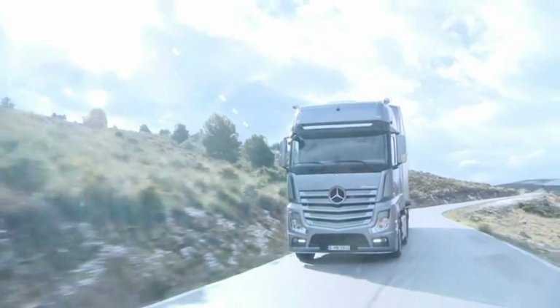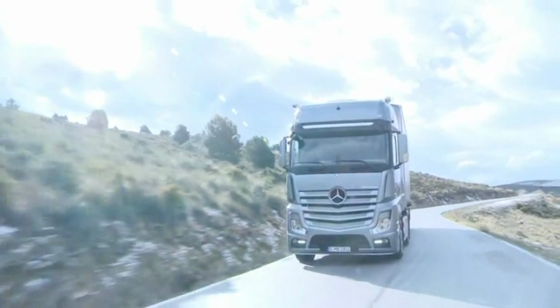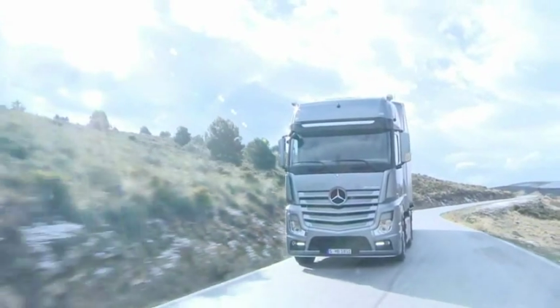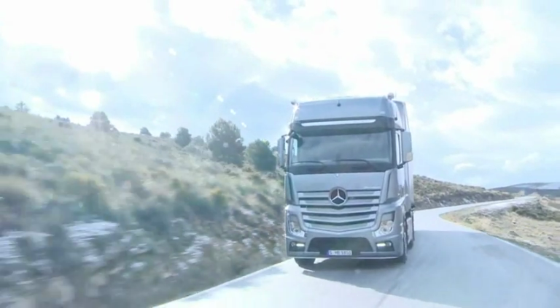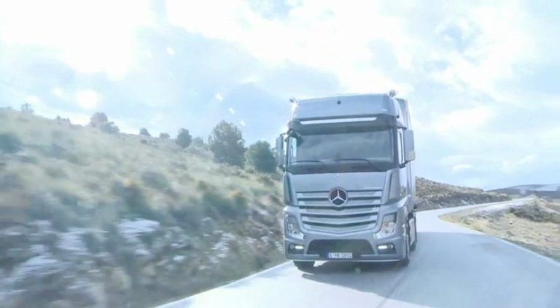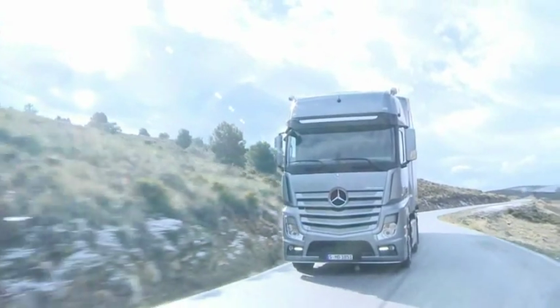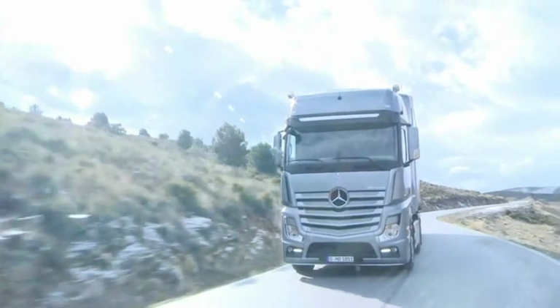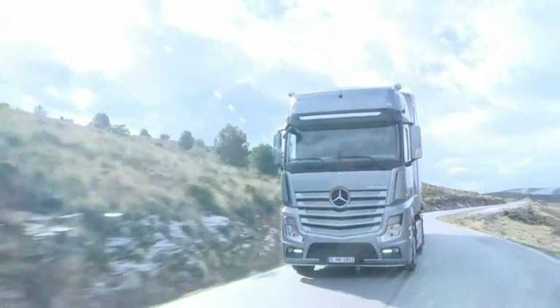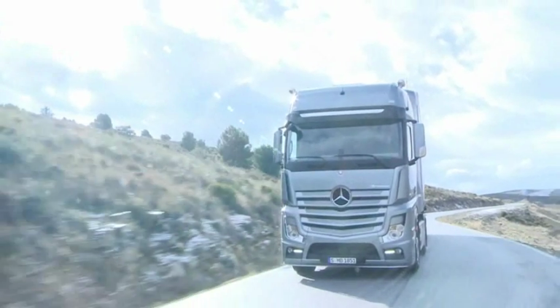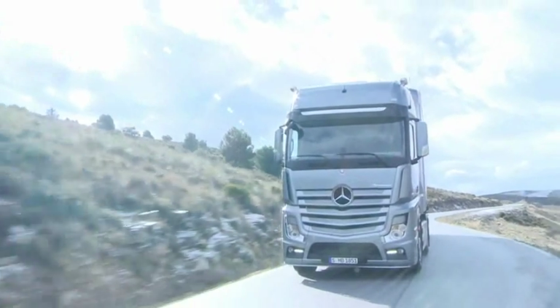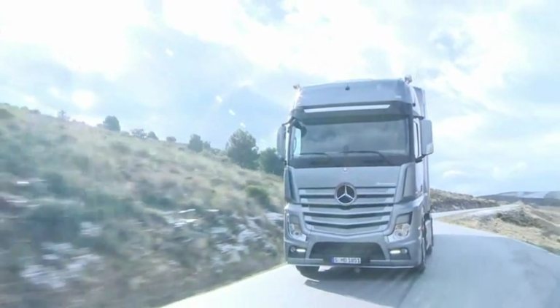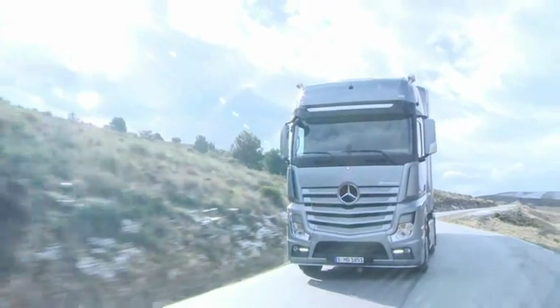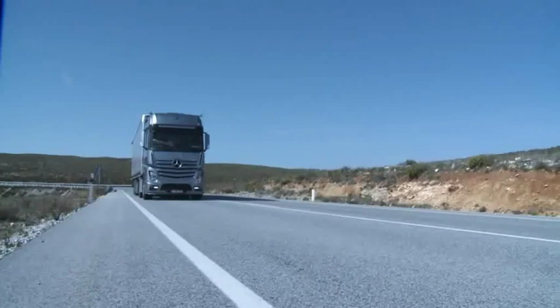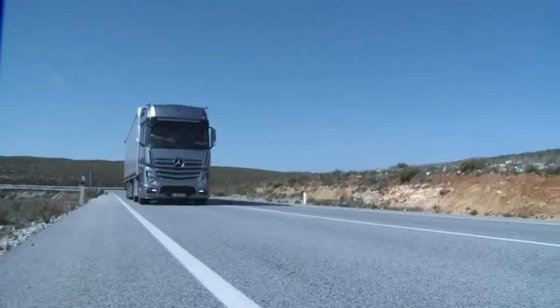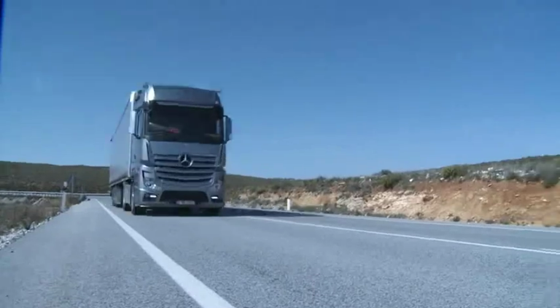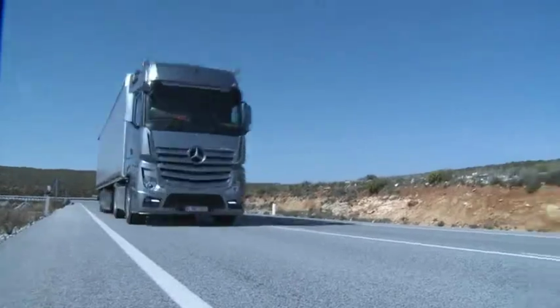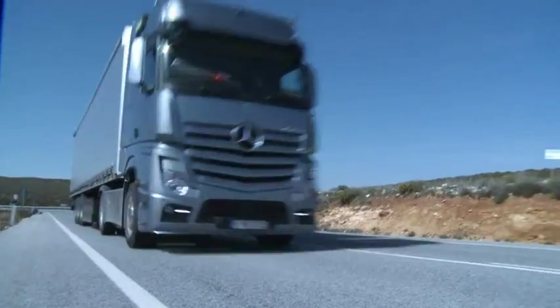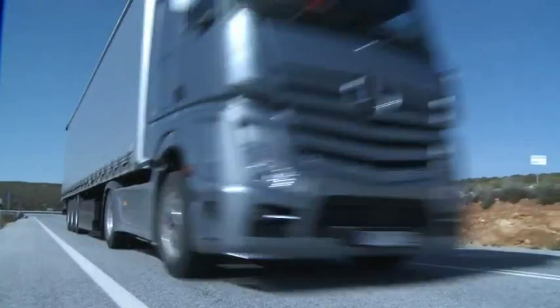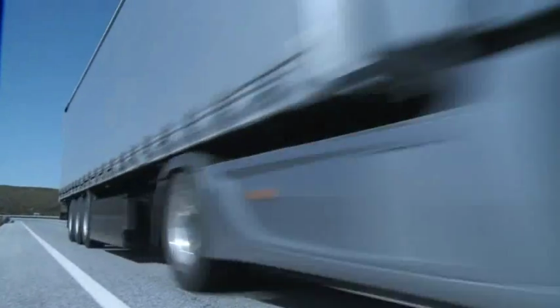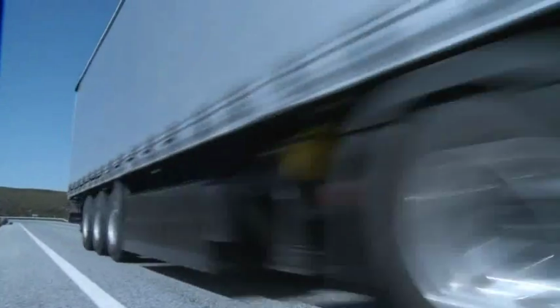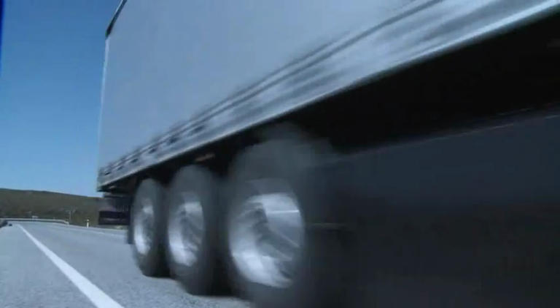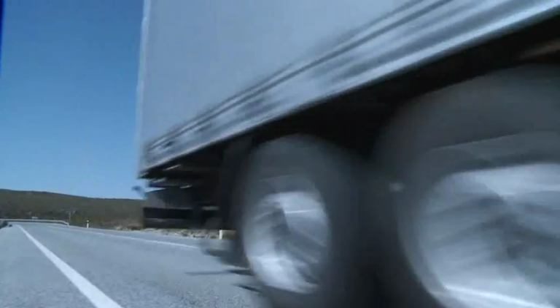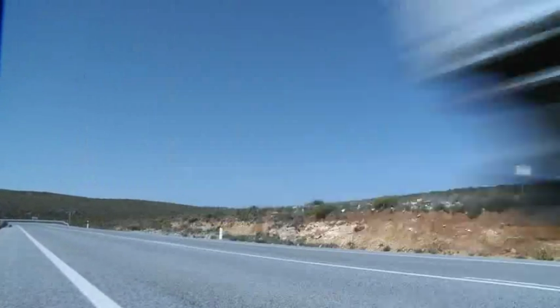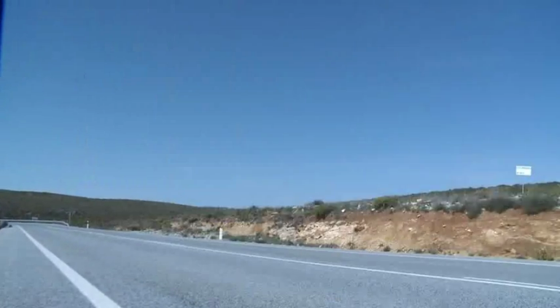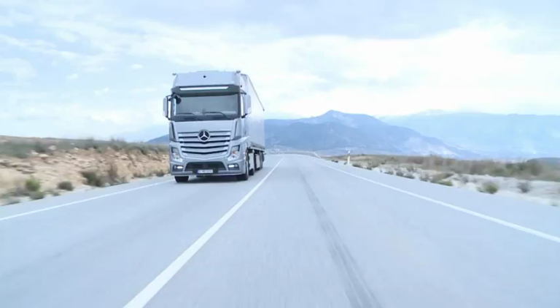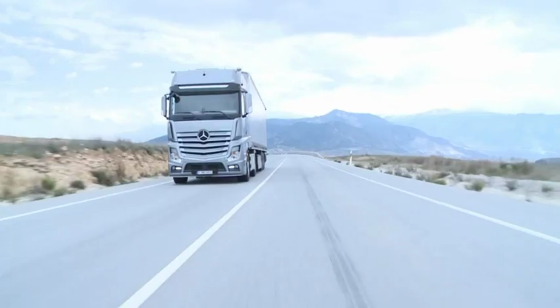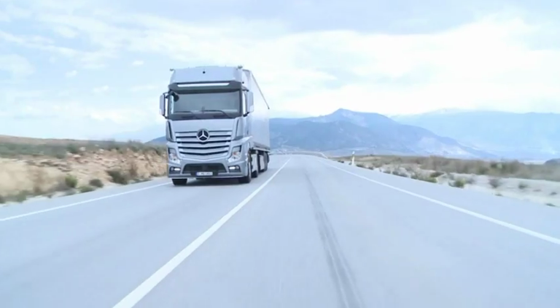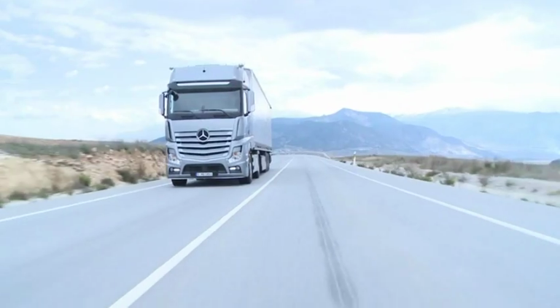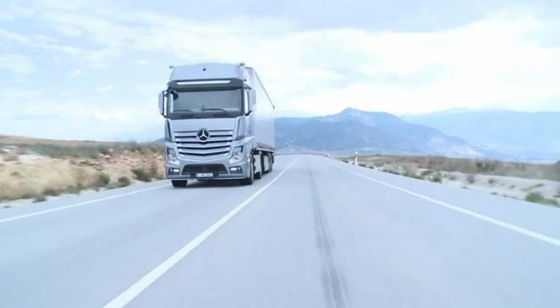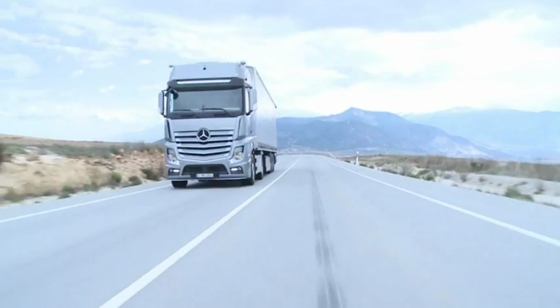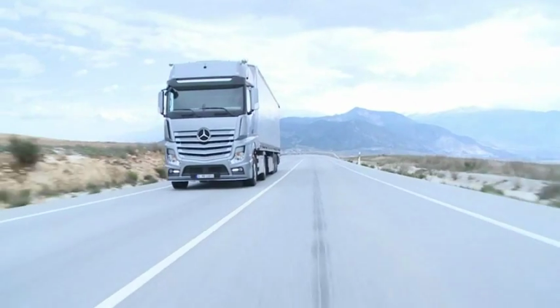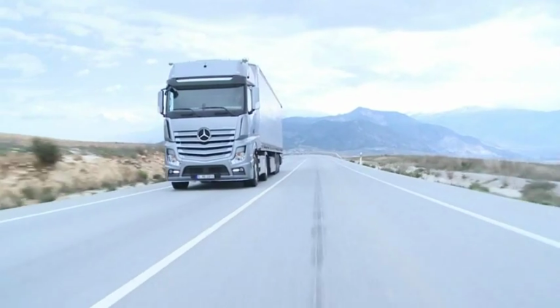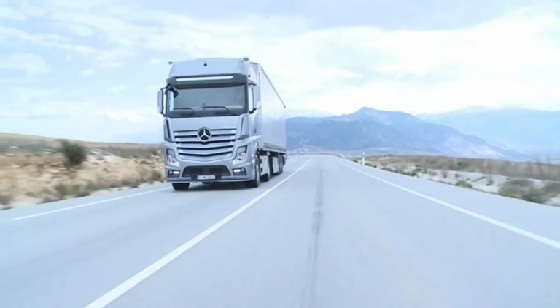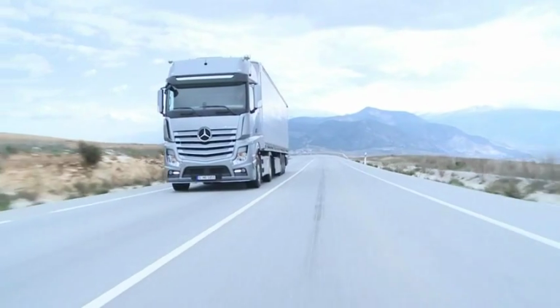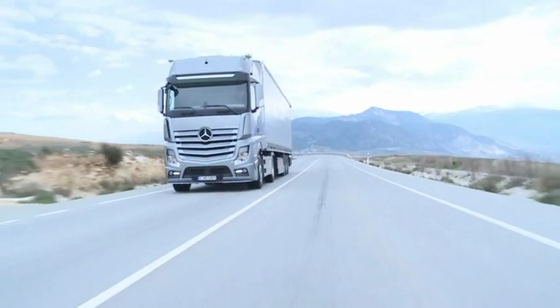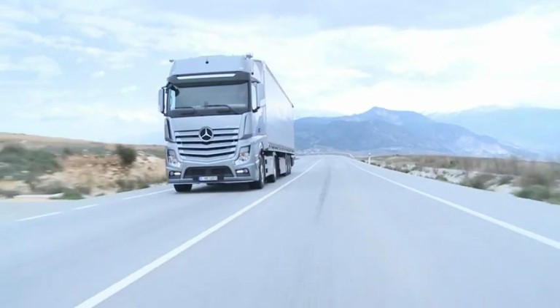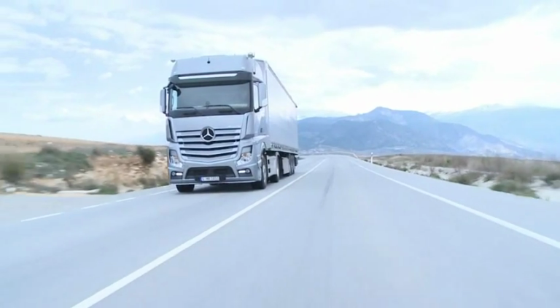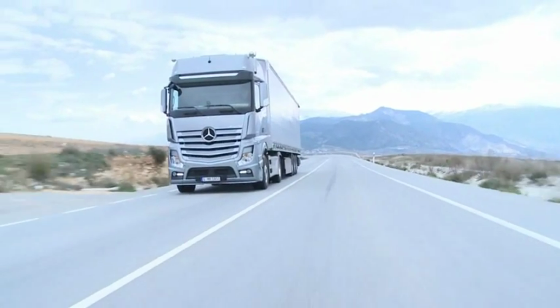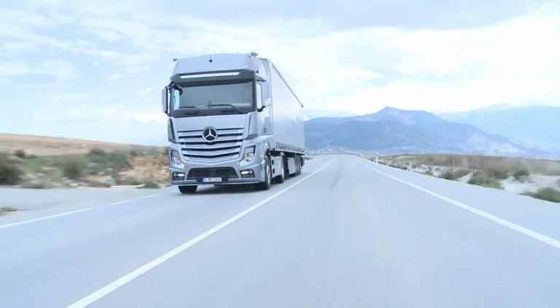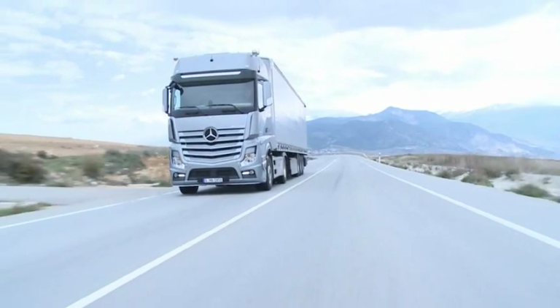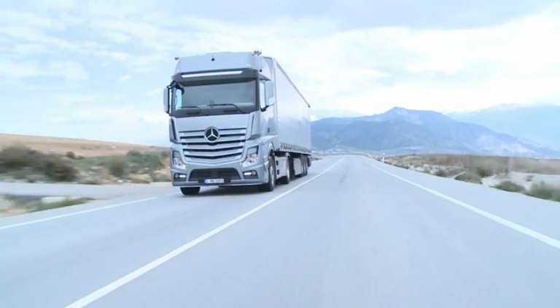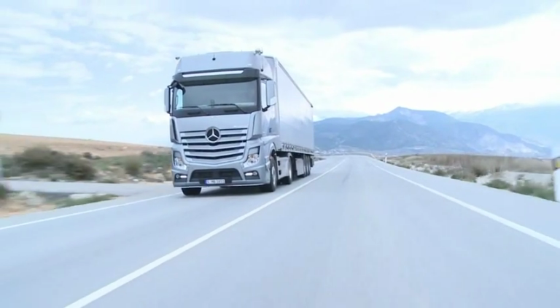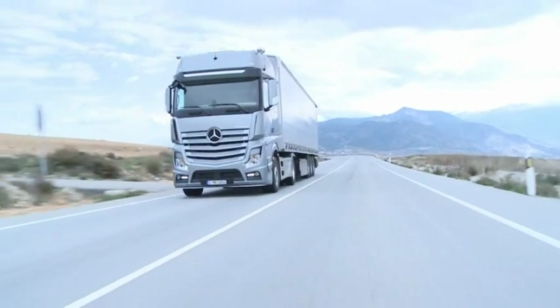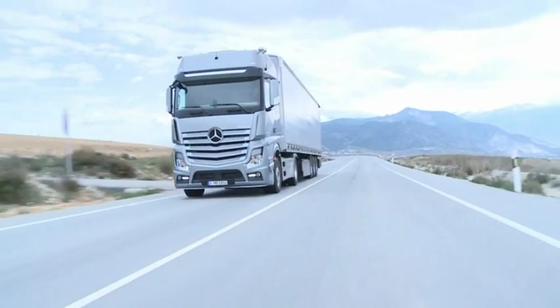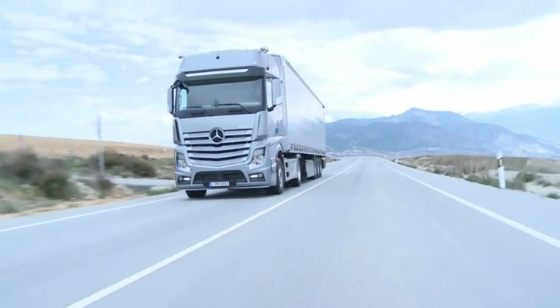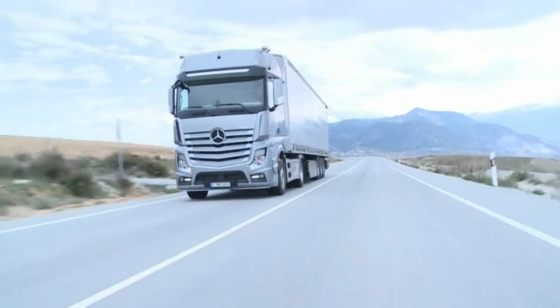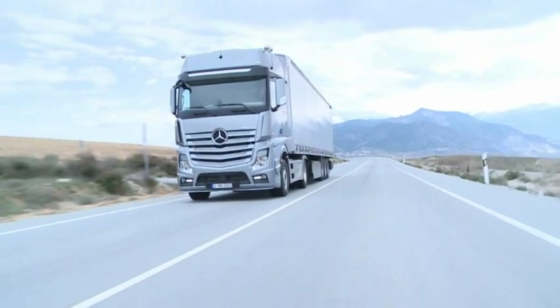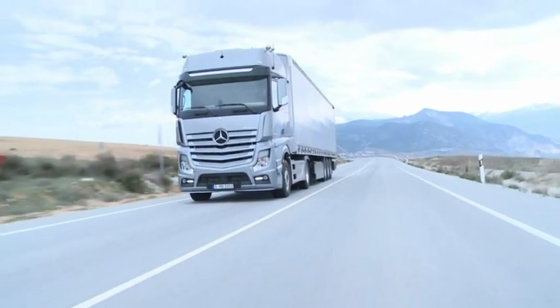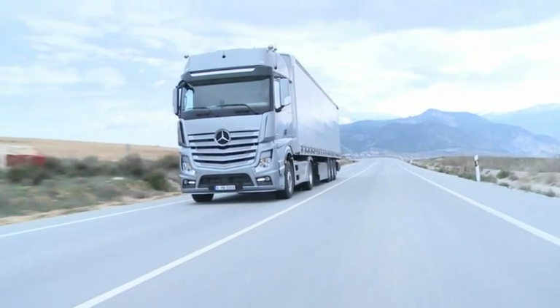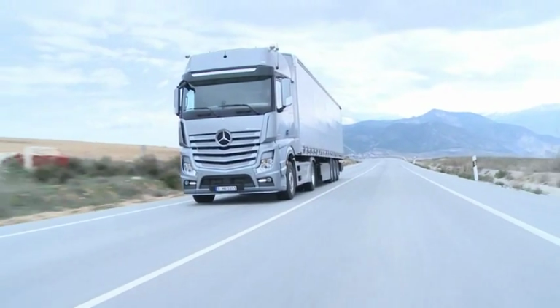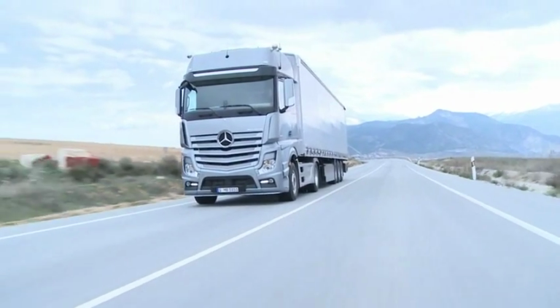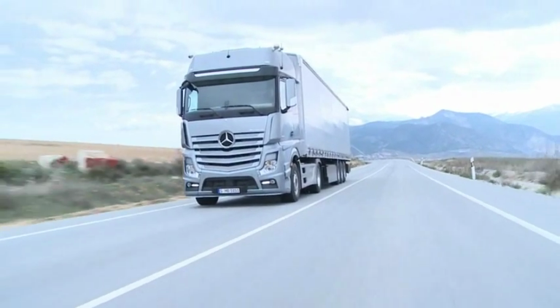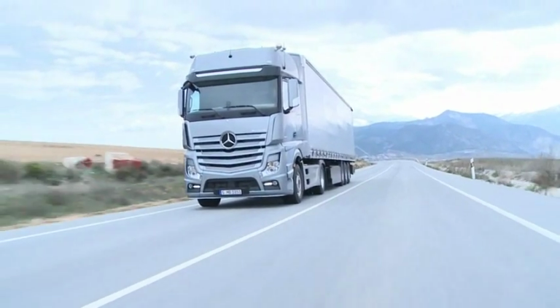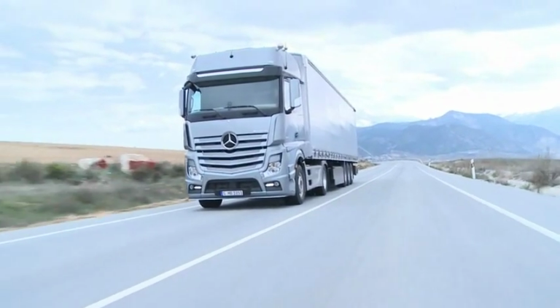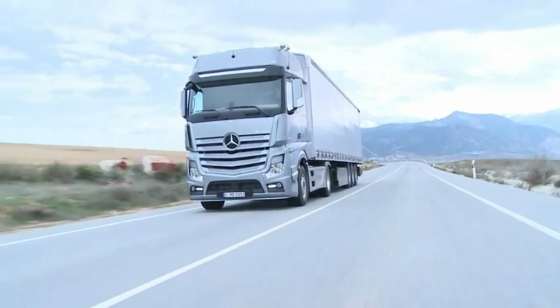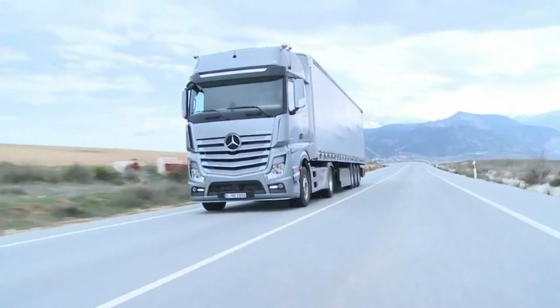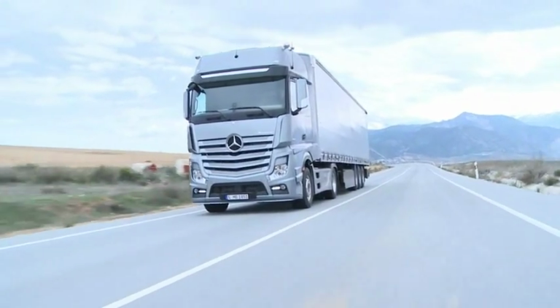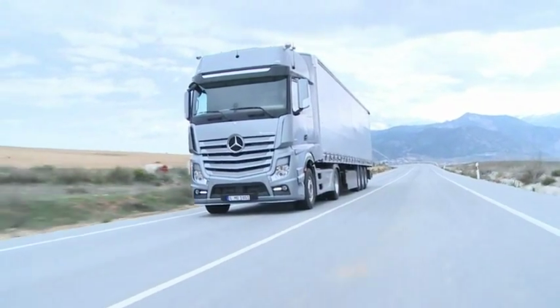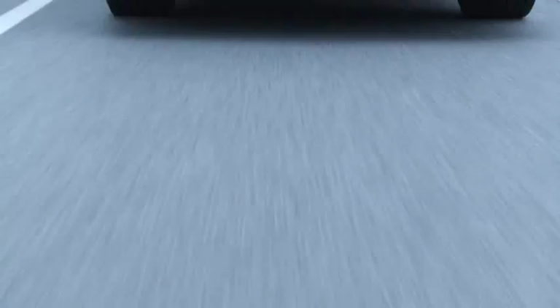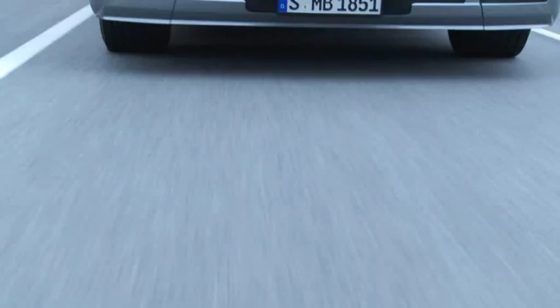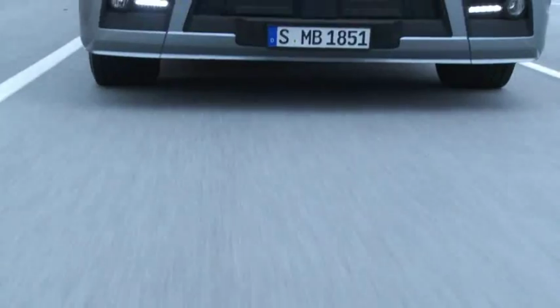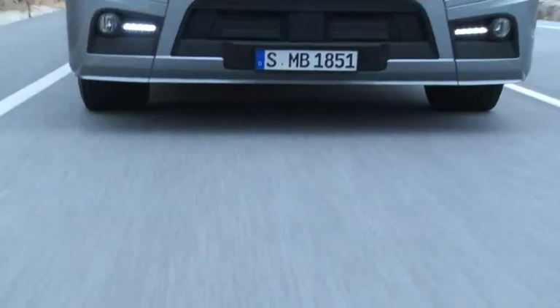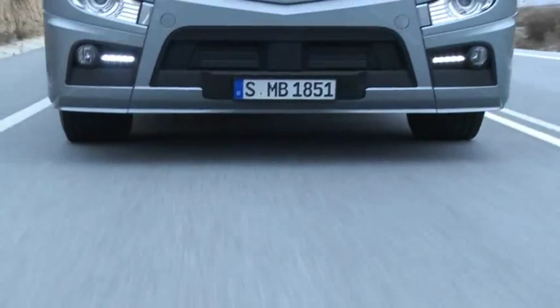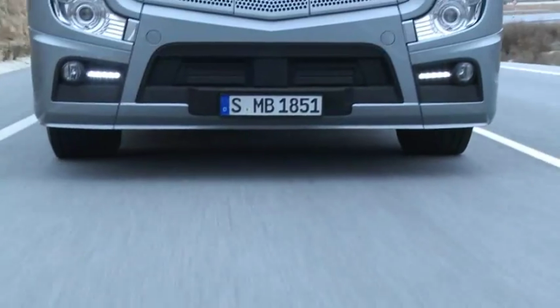The new Actros thus provides optimum profitability combined with a brand new driving experience.